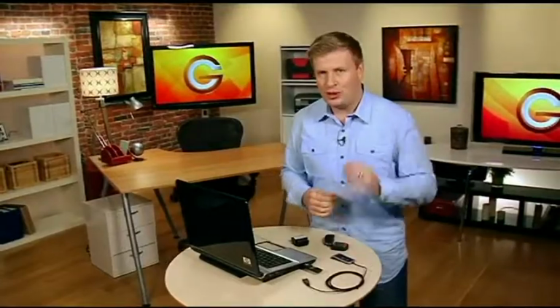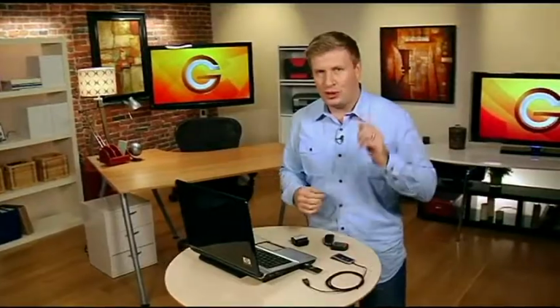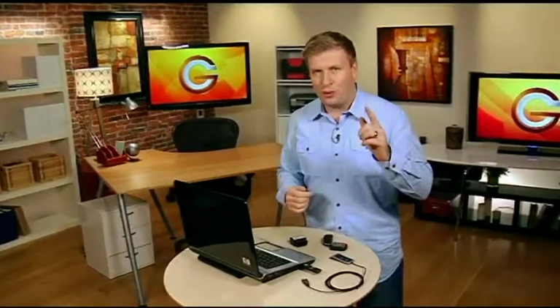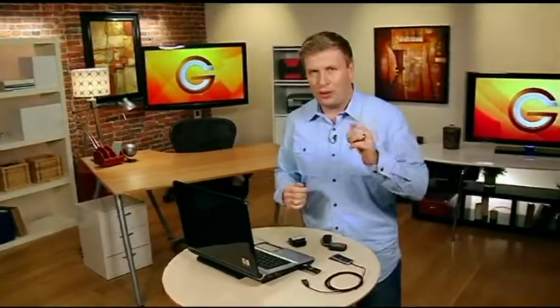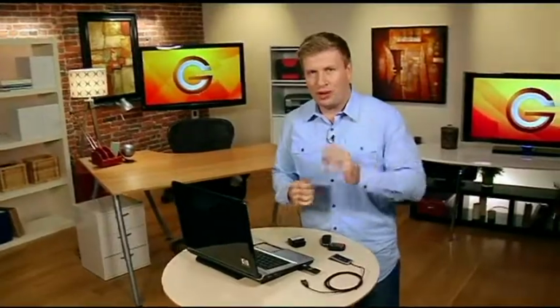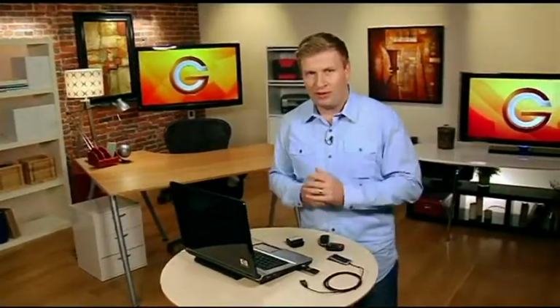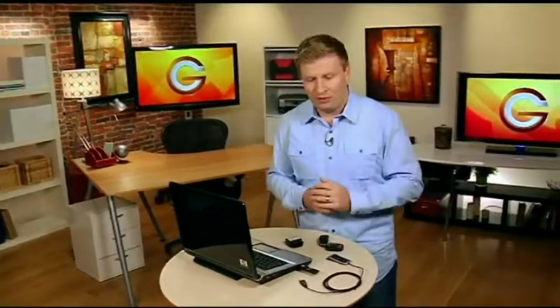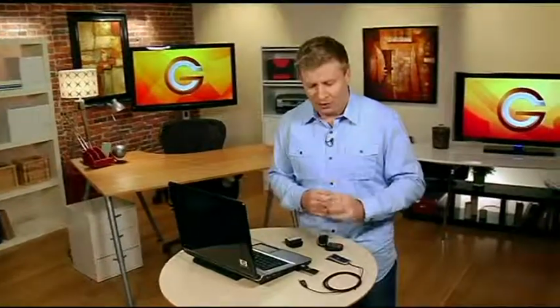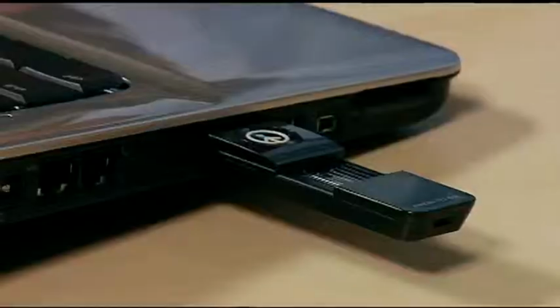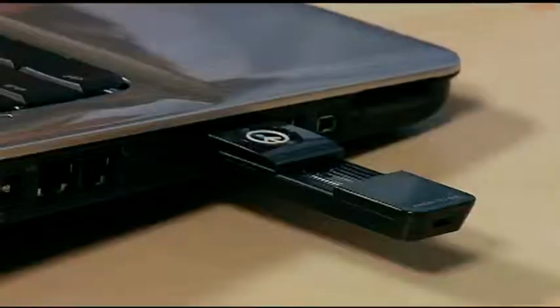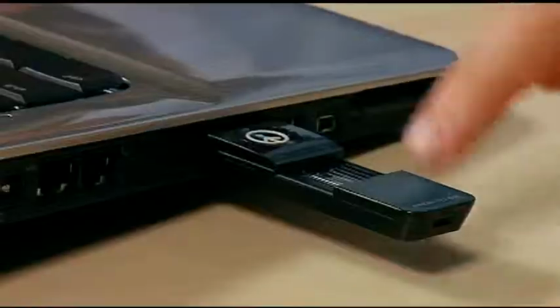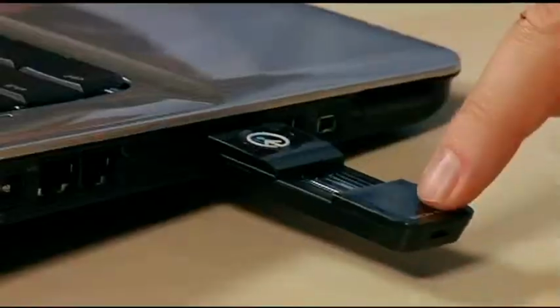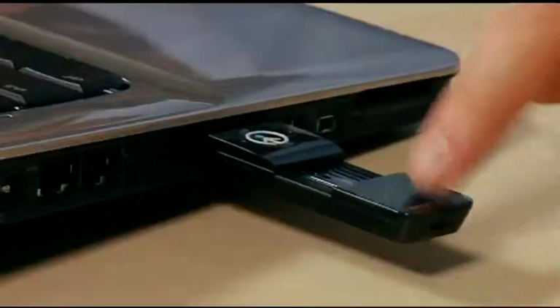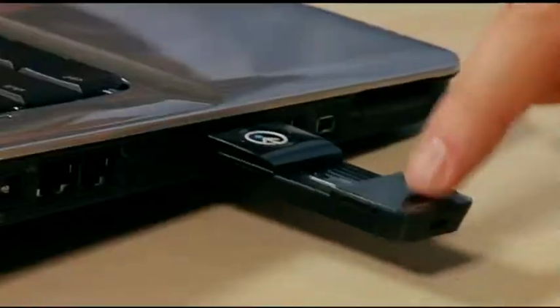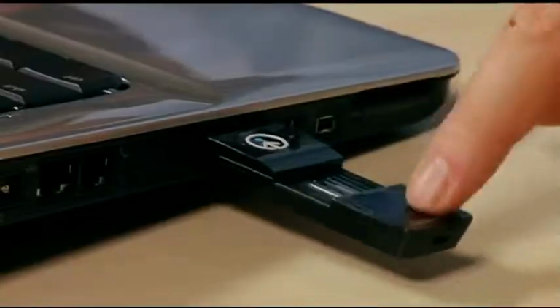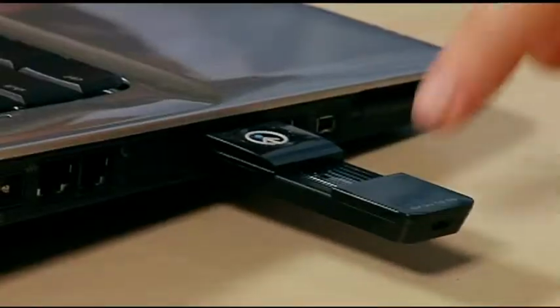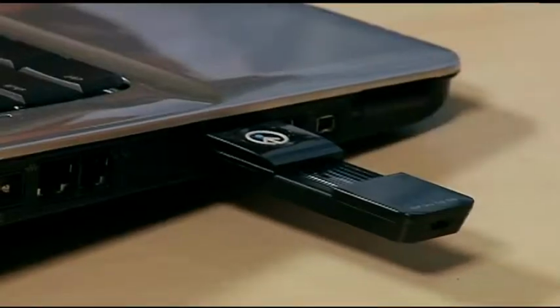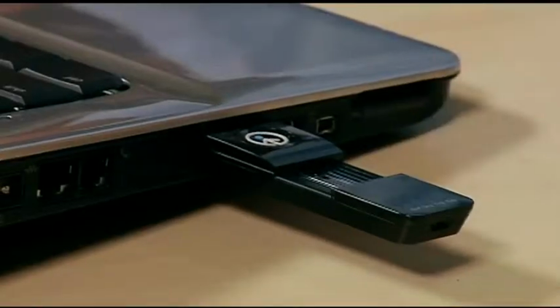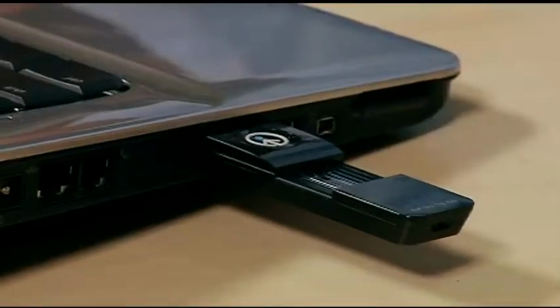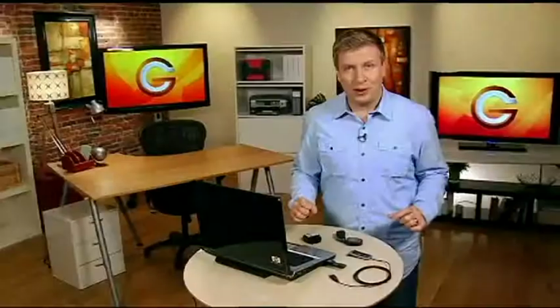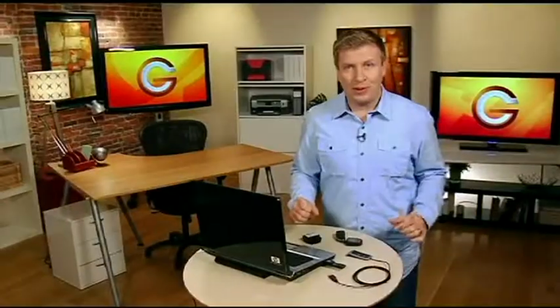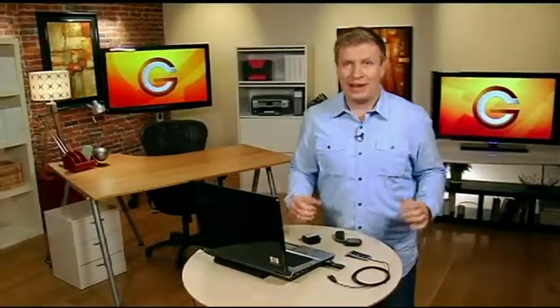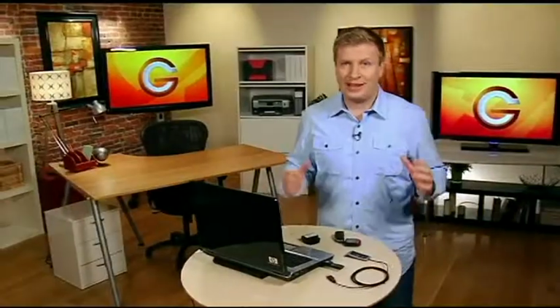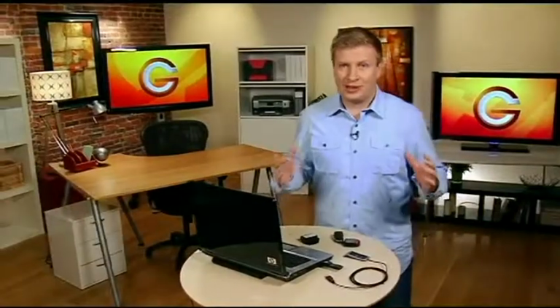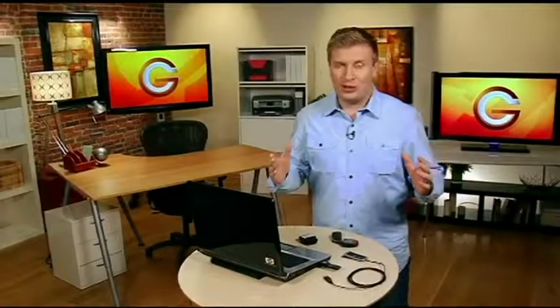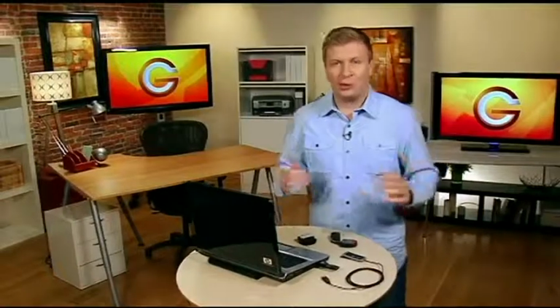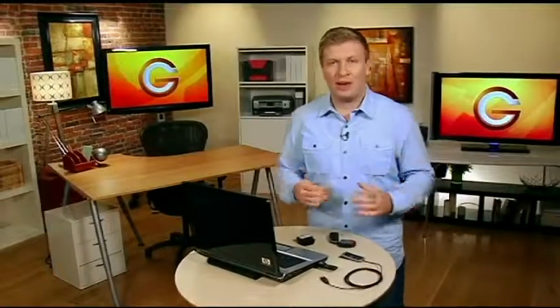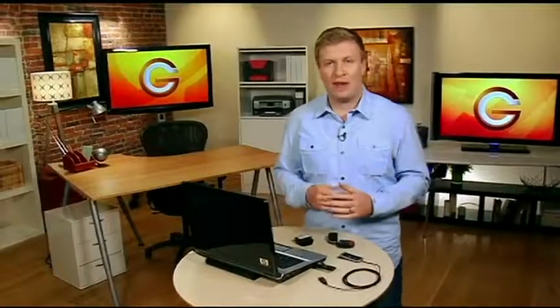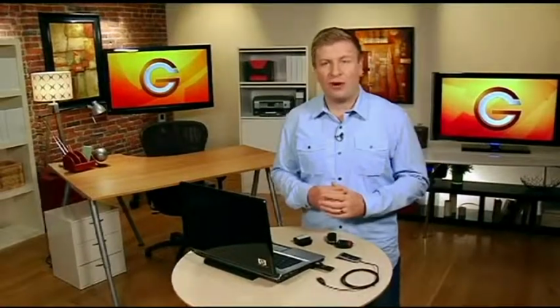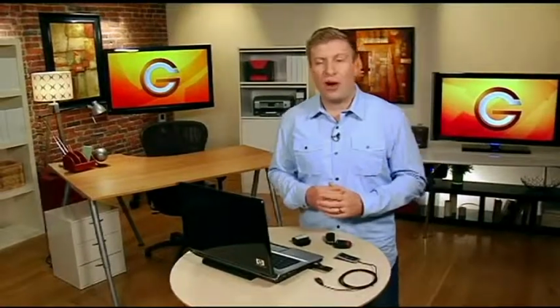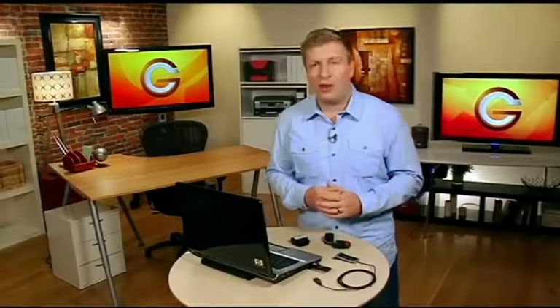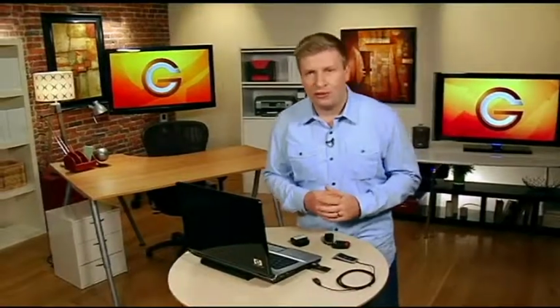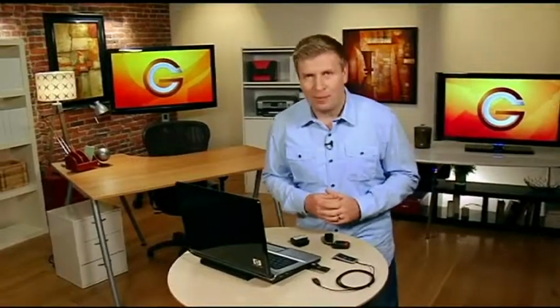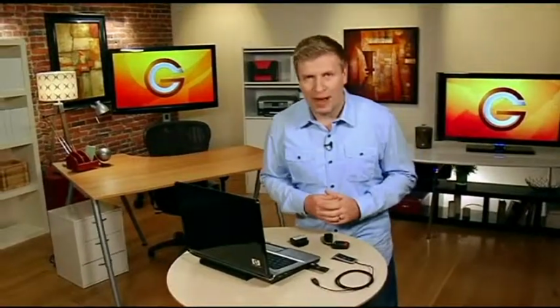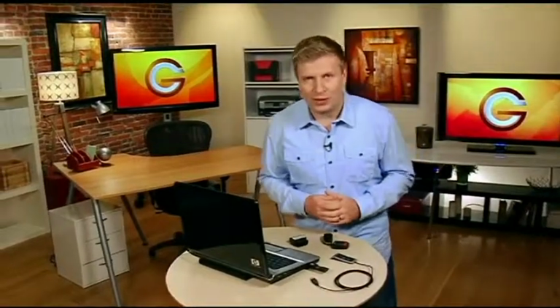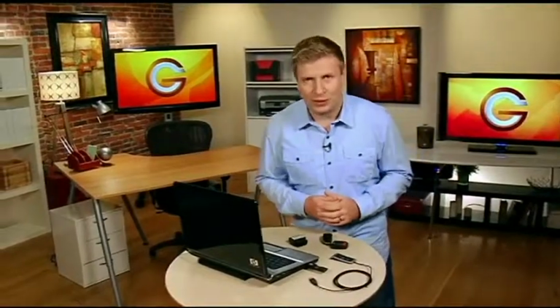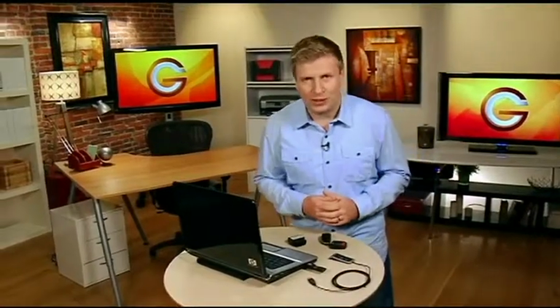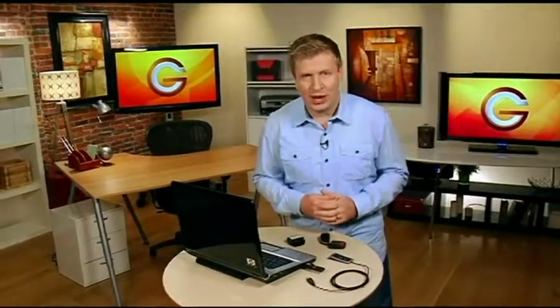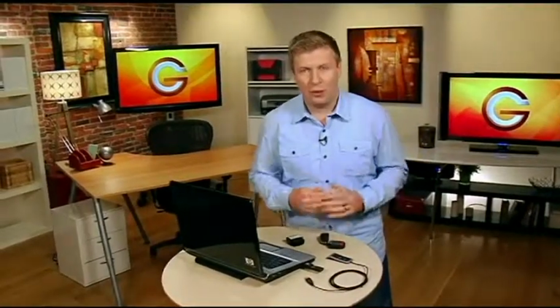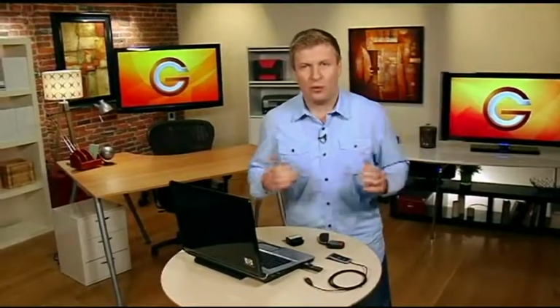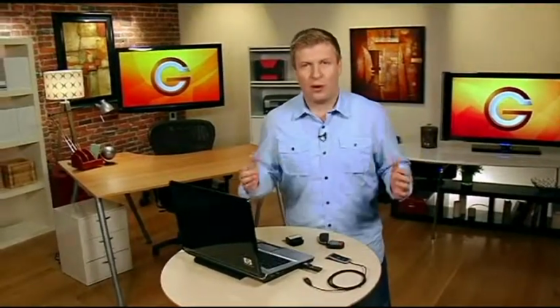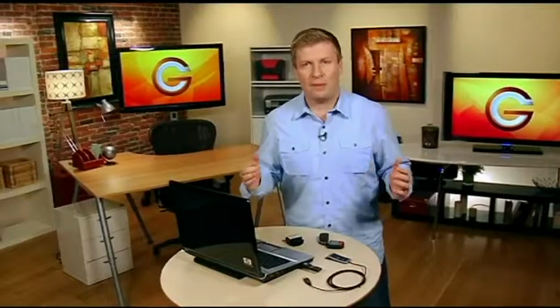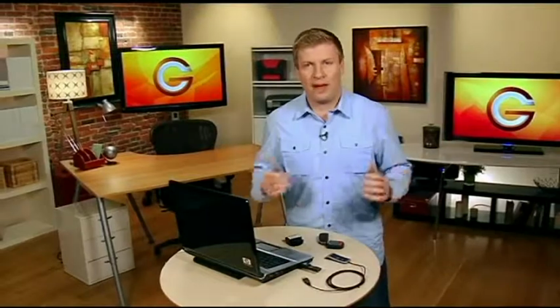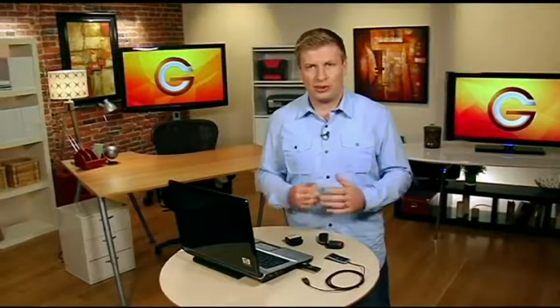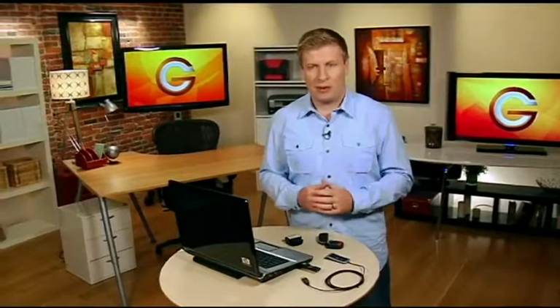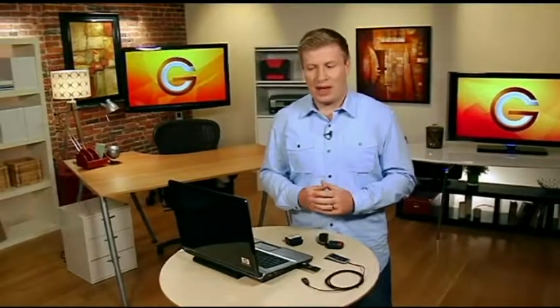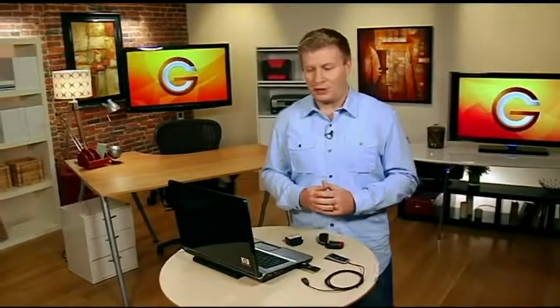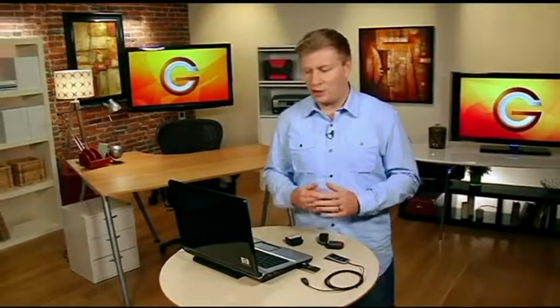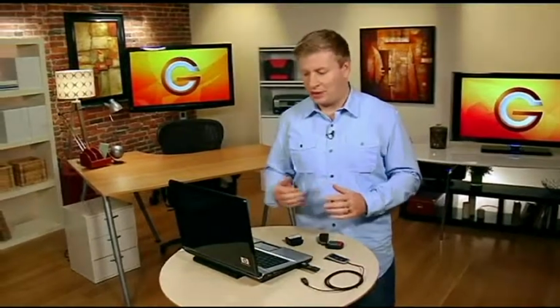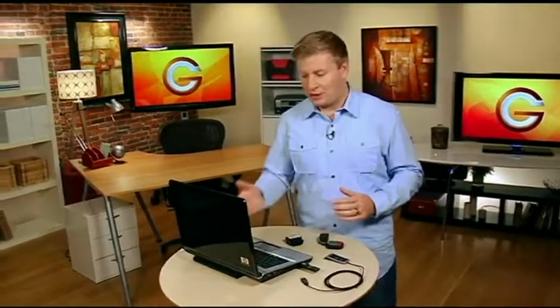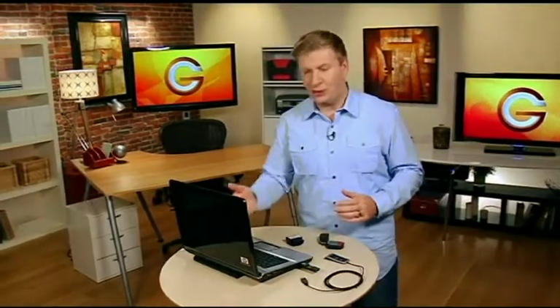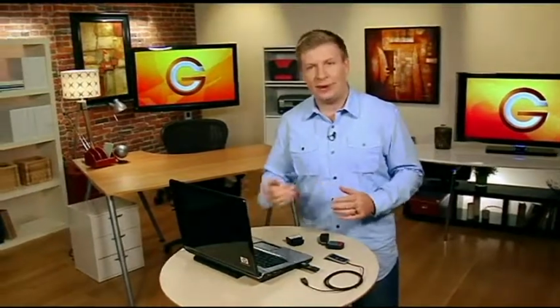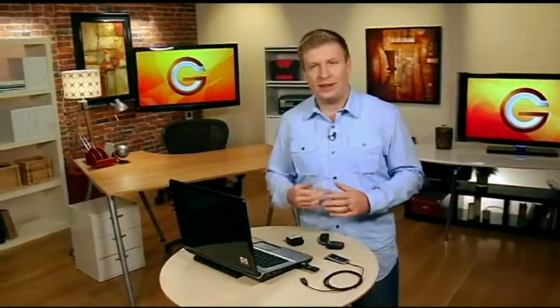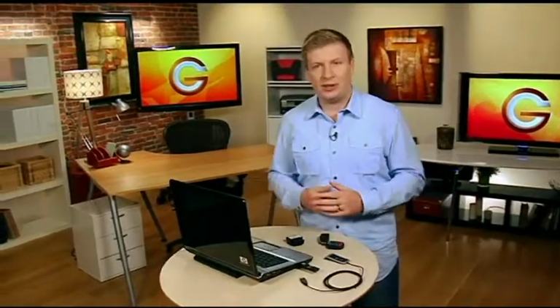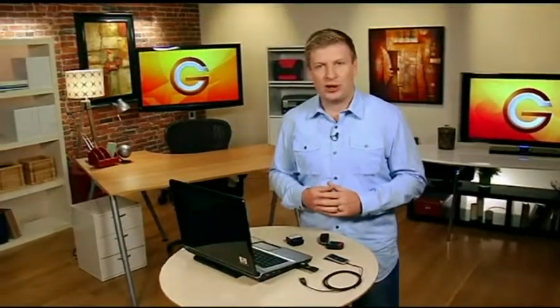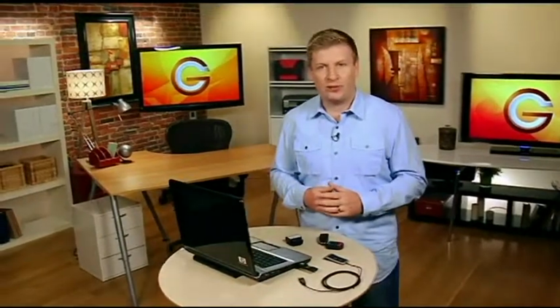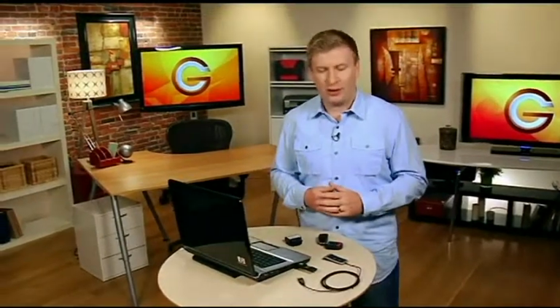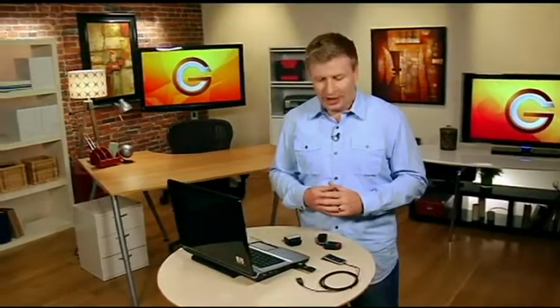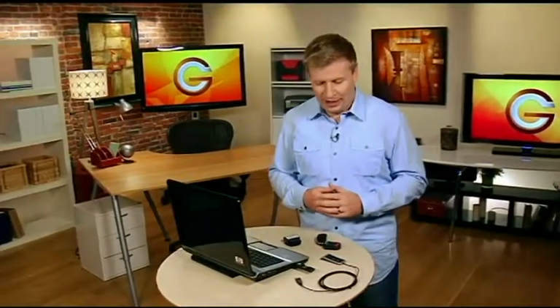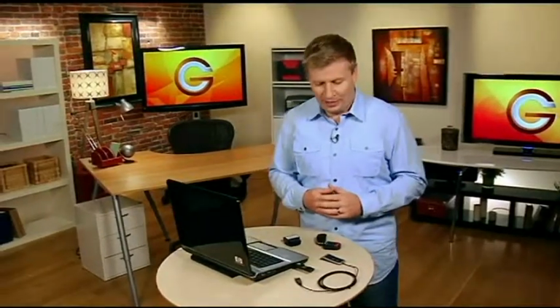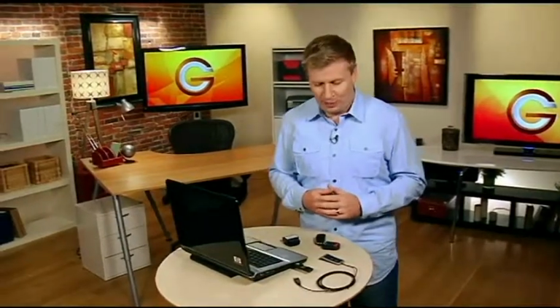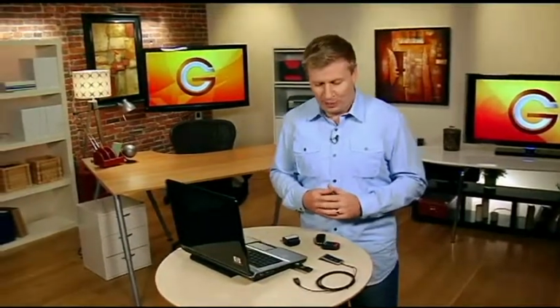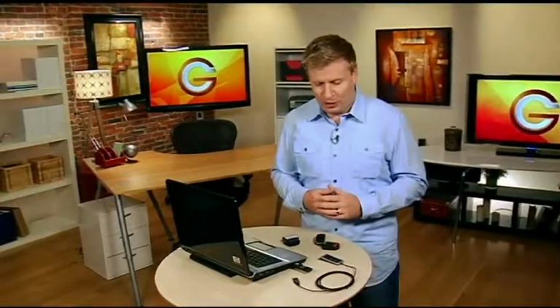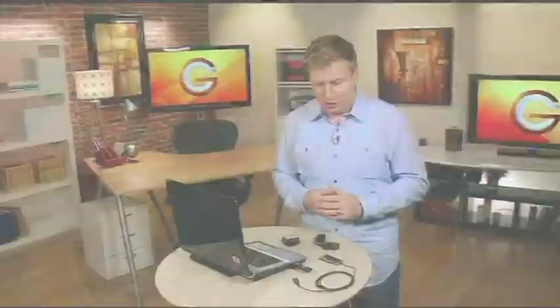Don't worry if you've lost your little fingerprint scanner, because you can recover all of your passwords with one master password that's loaded in the software on the computer.